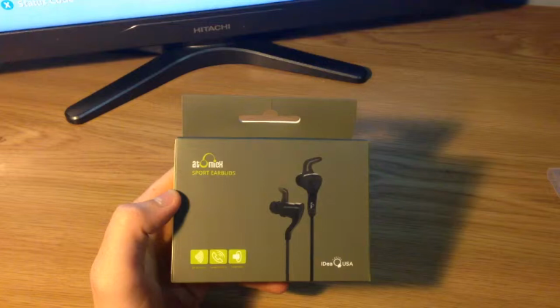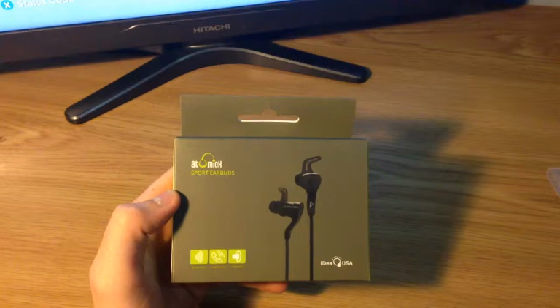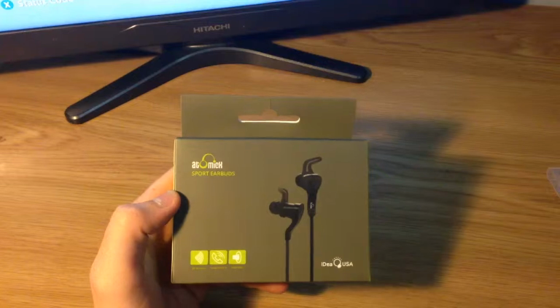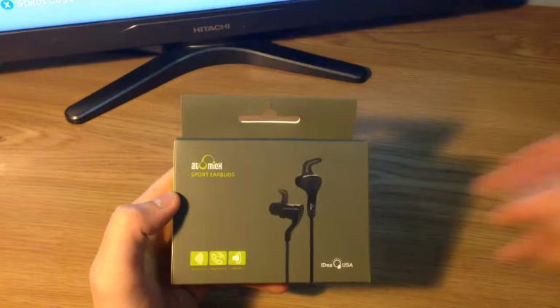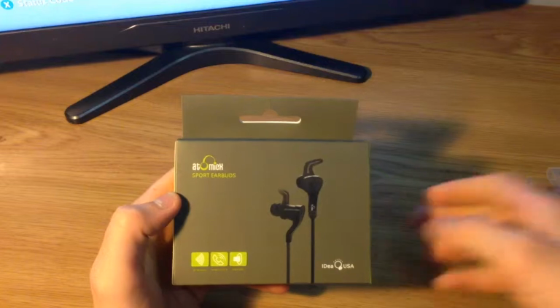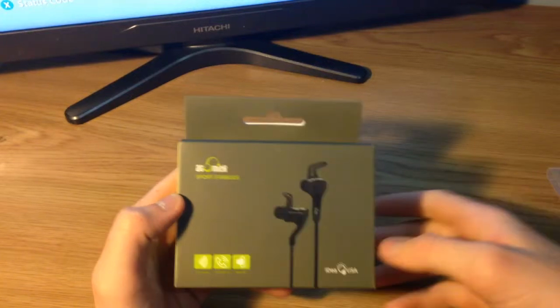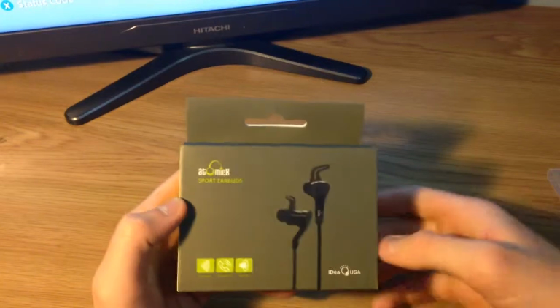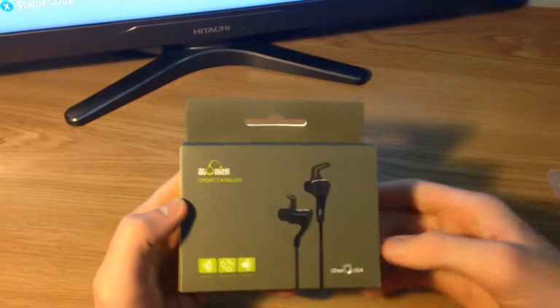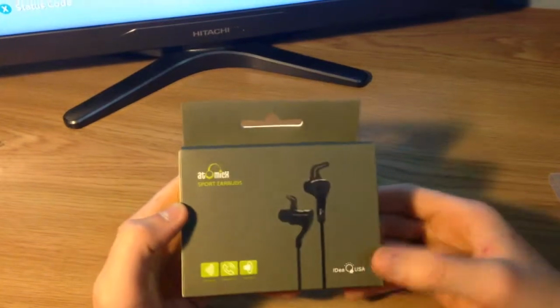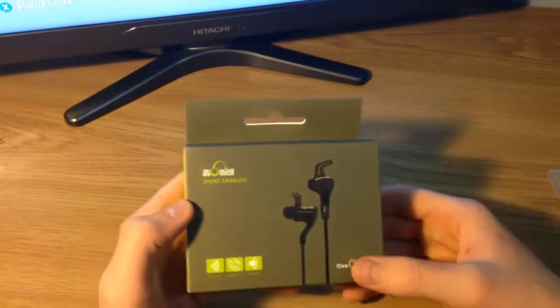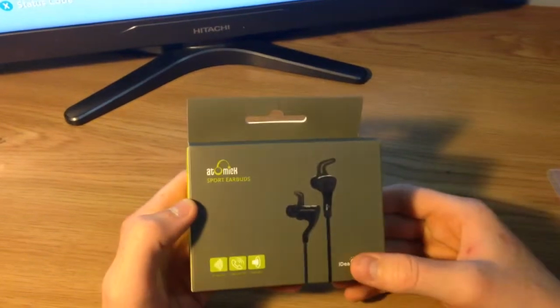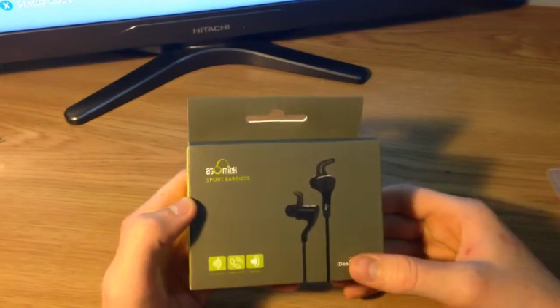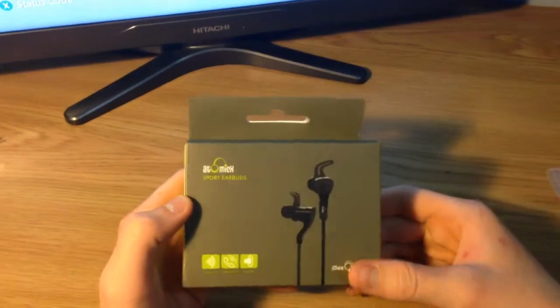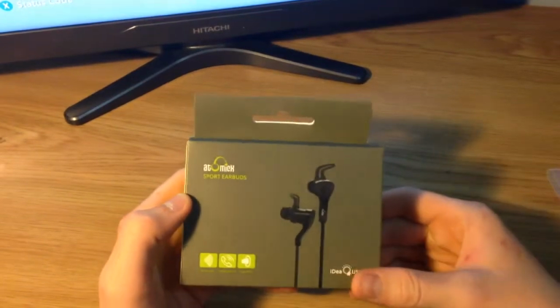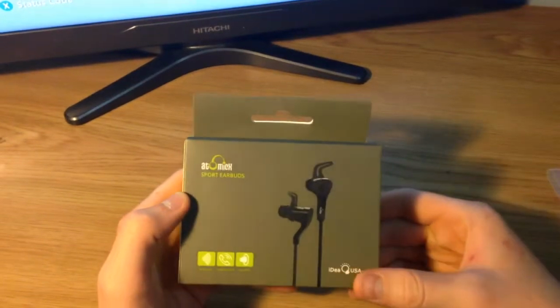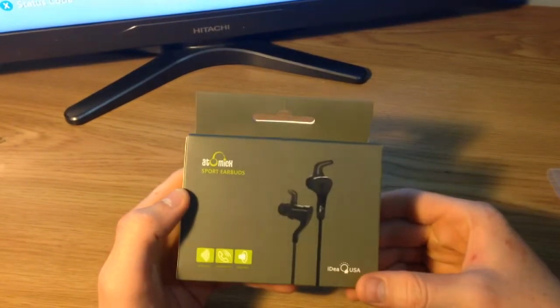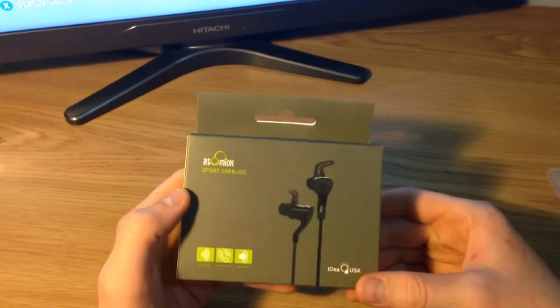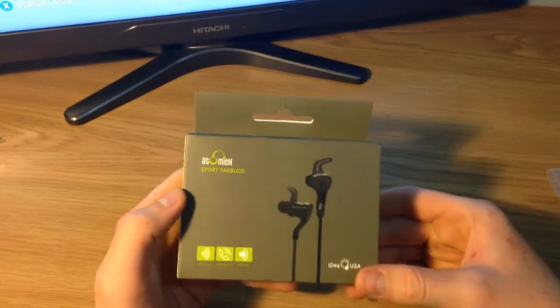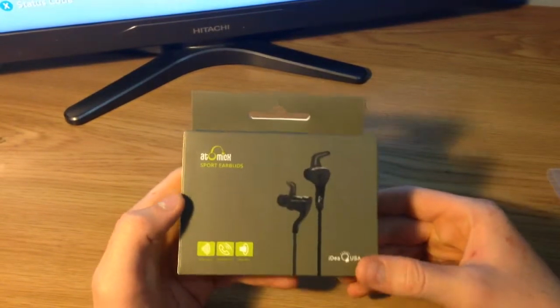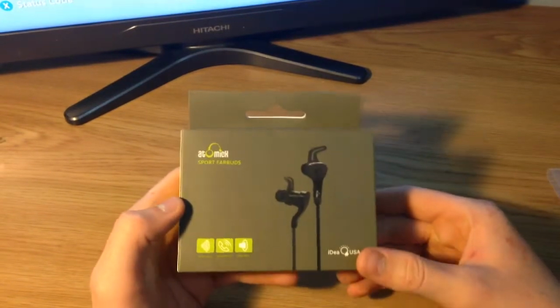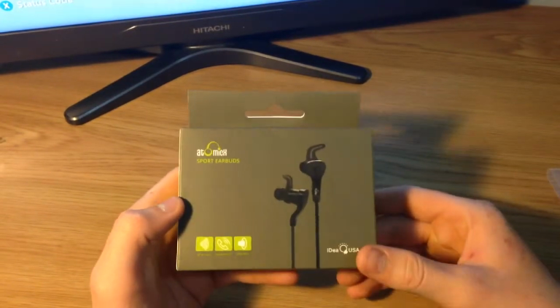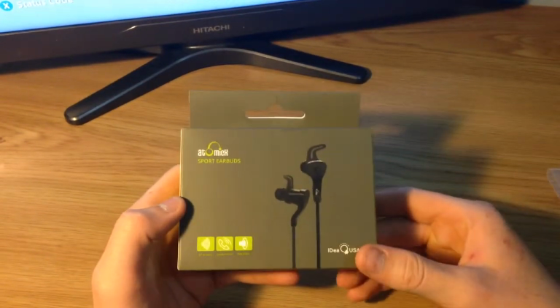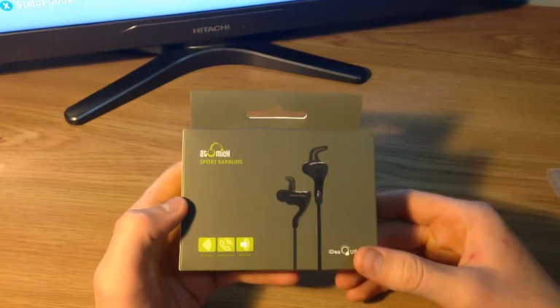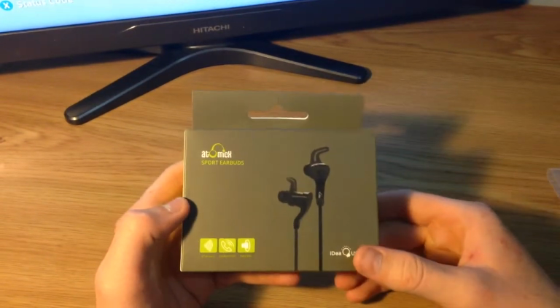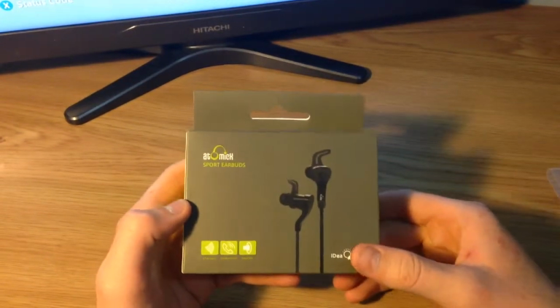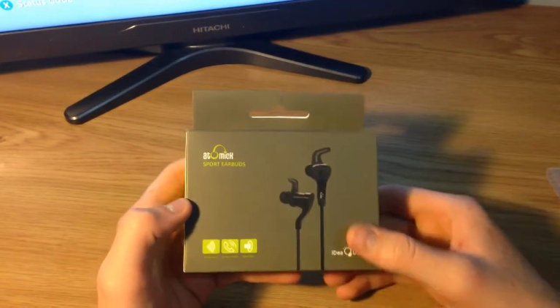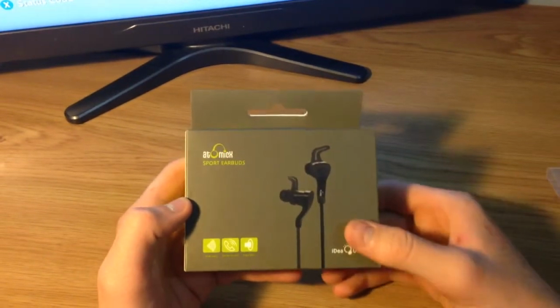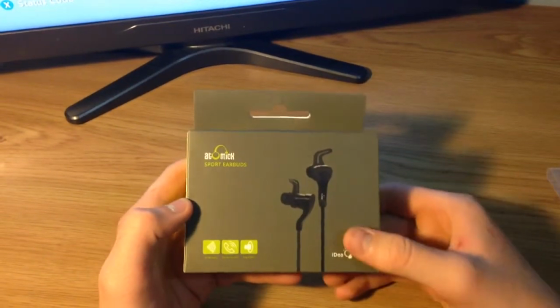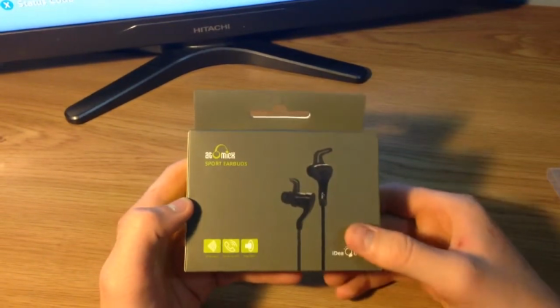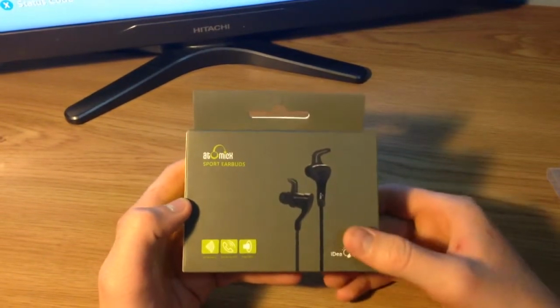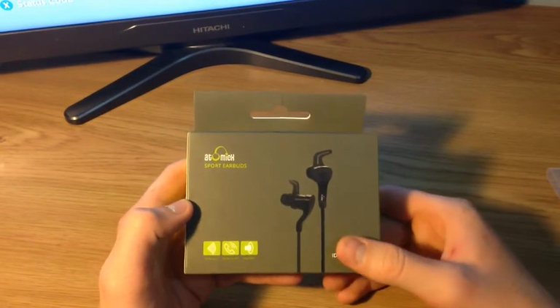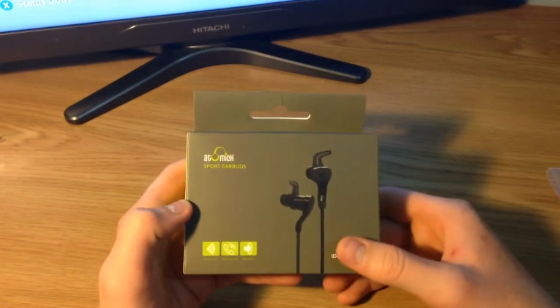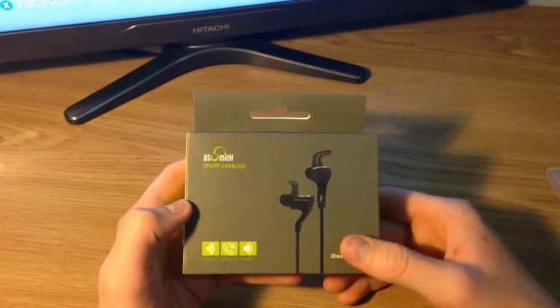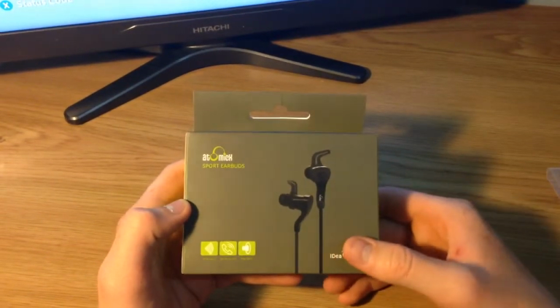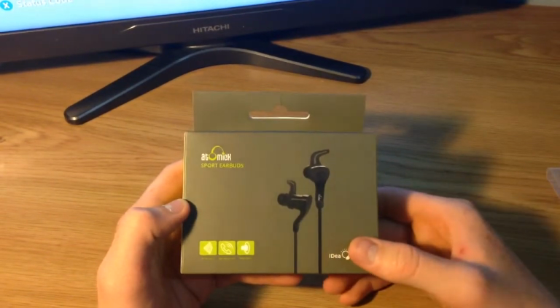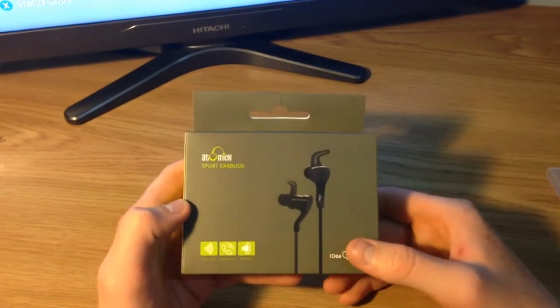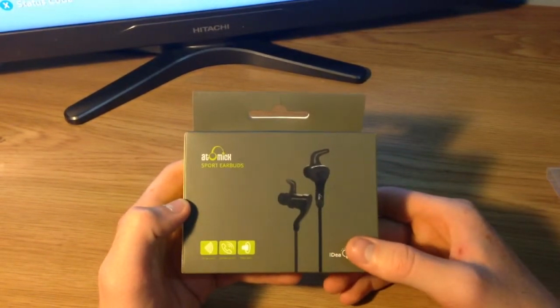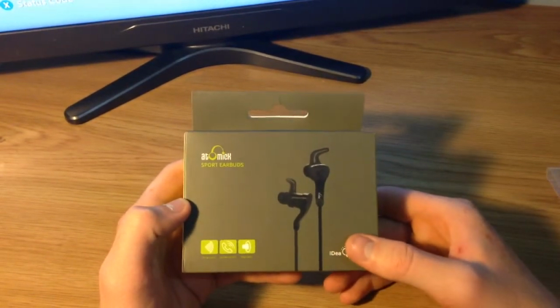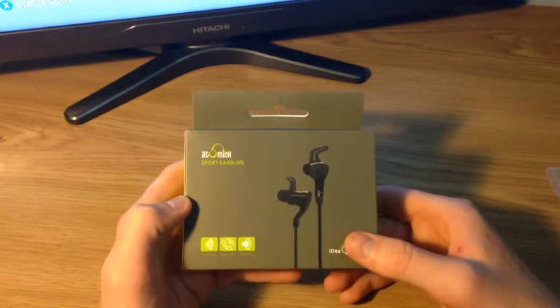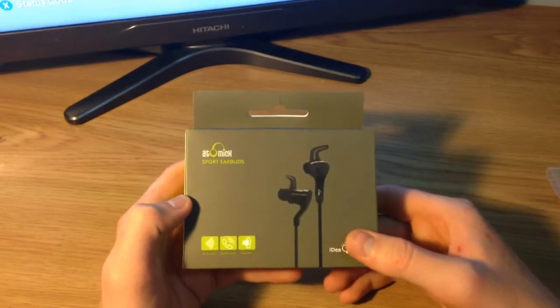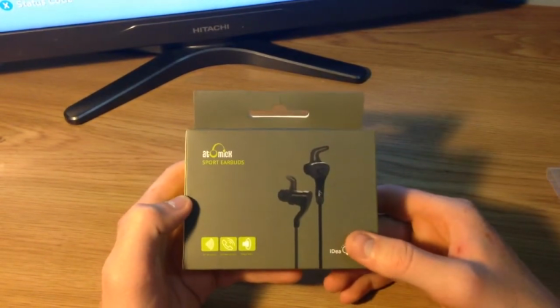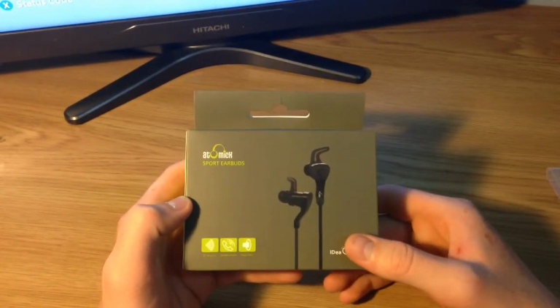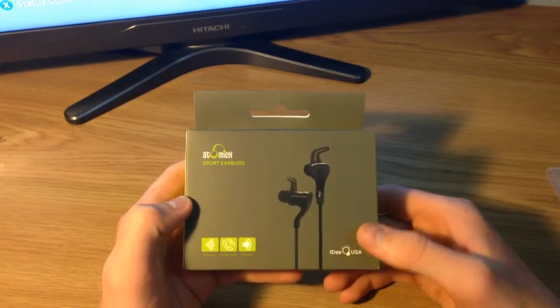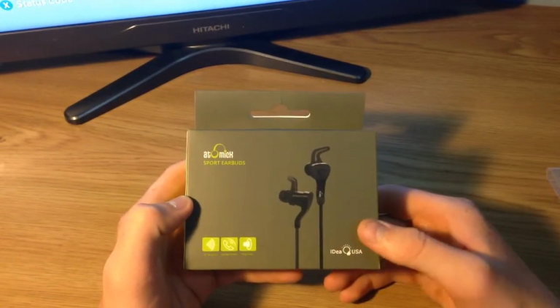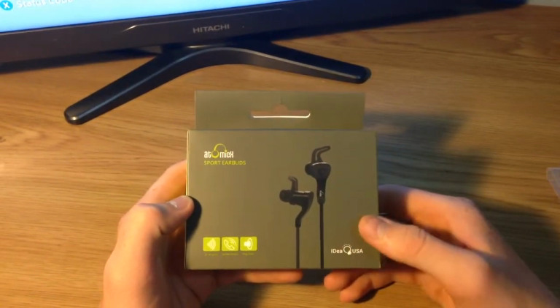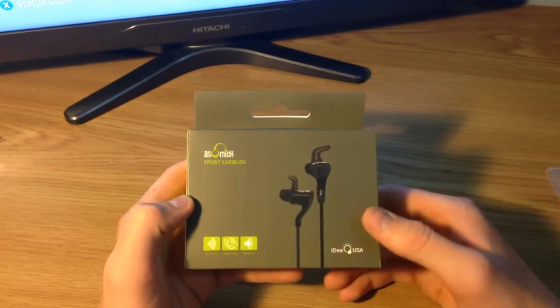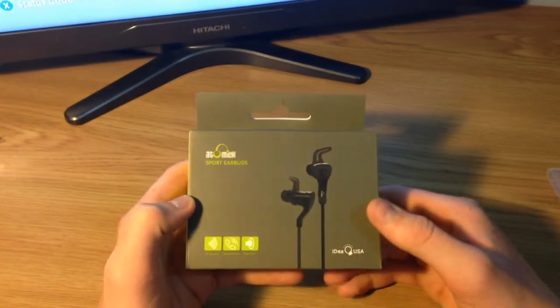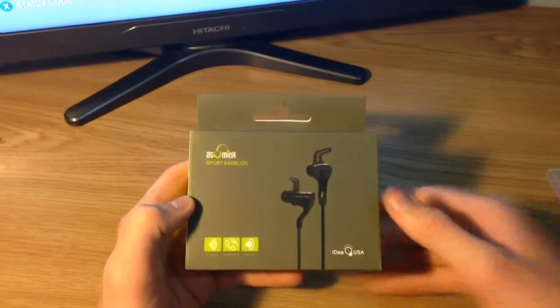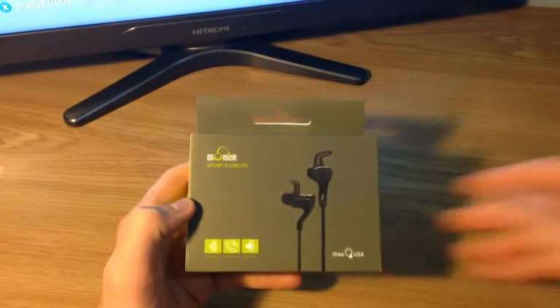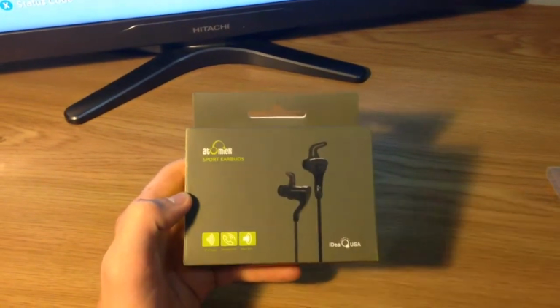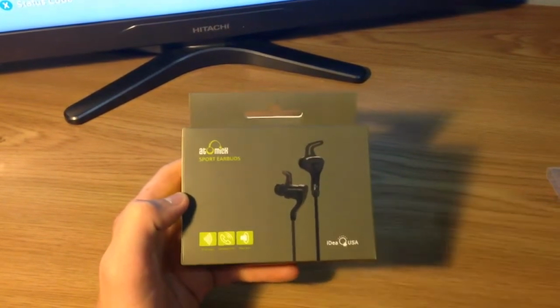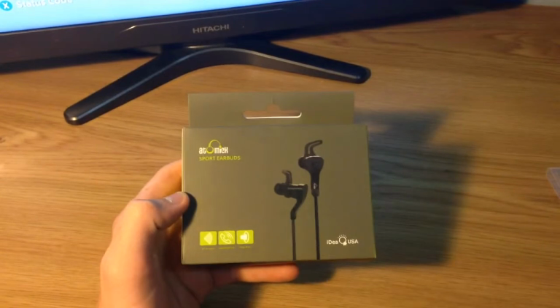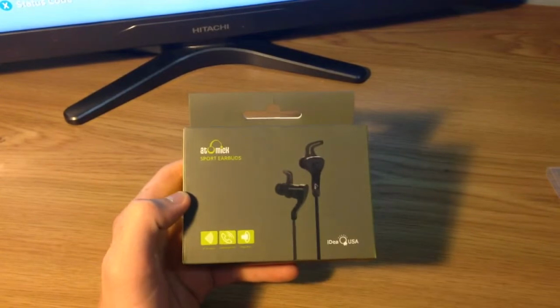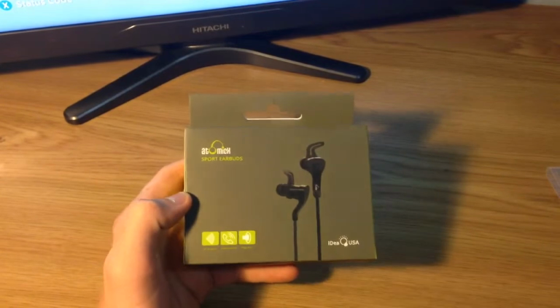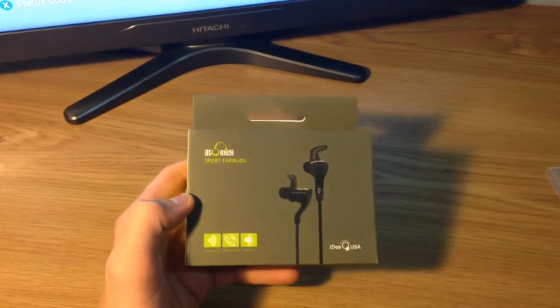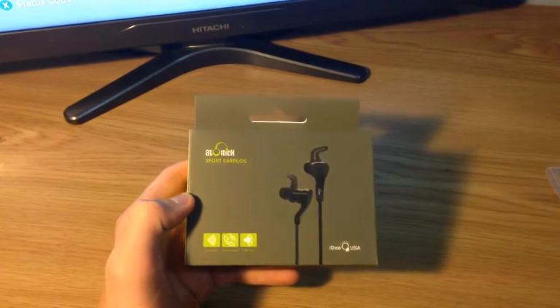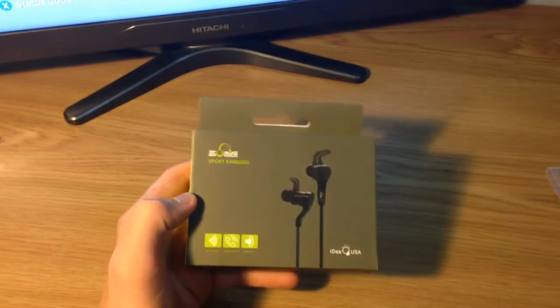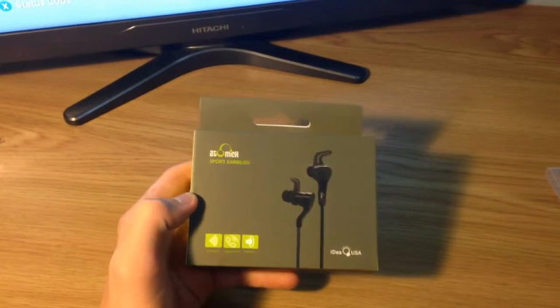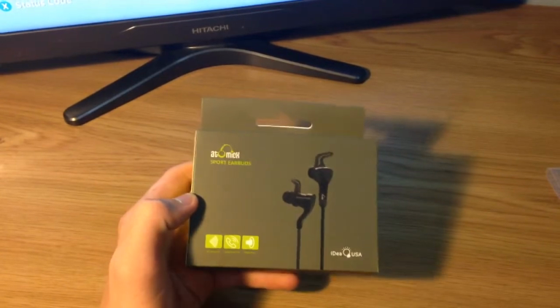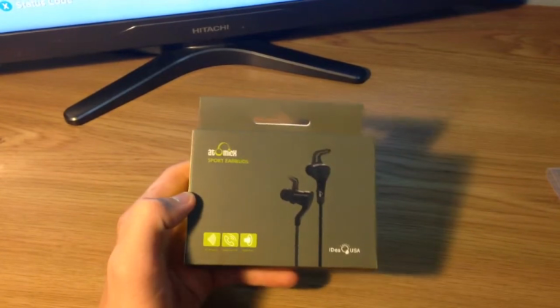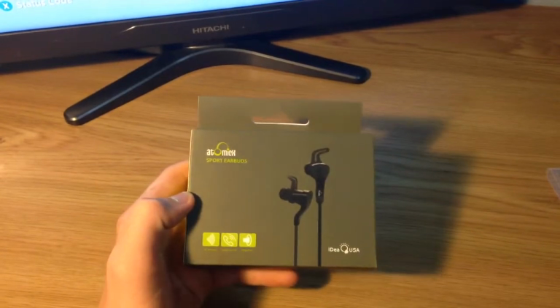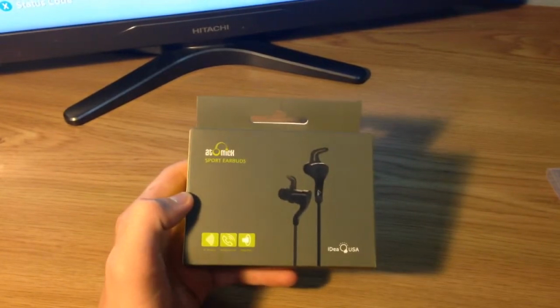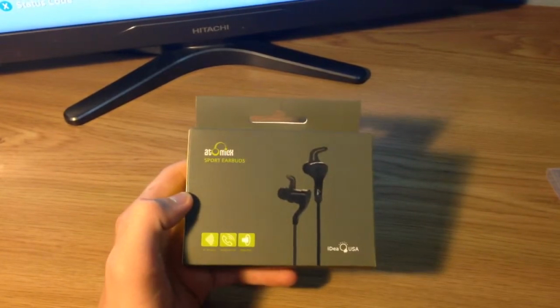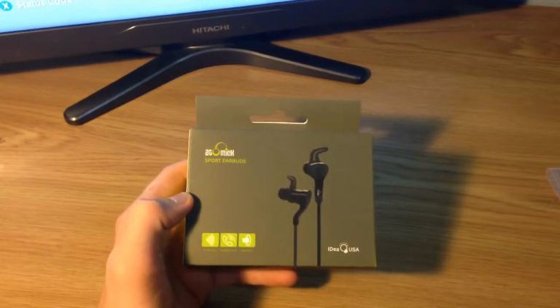Alright guys, Ollie here from Ollie's Reviews and today we're going to be reviewing the Atomic Sport earbuds. Let's get right into the video.